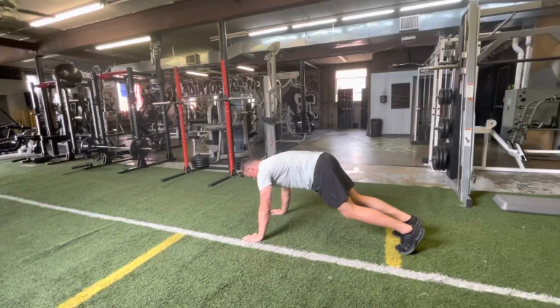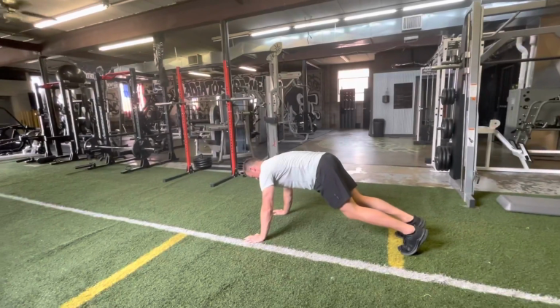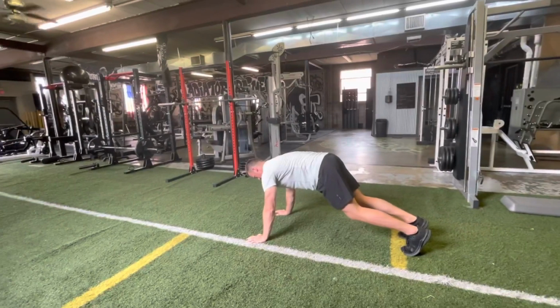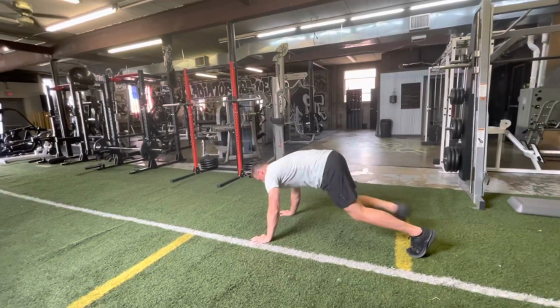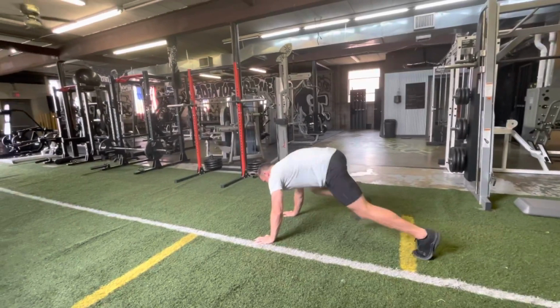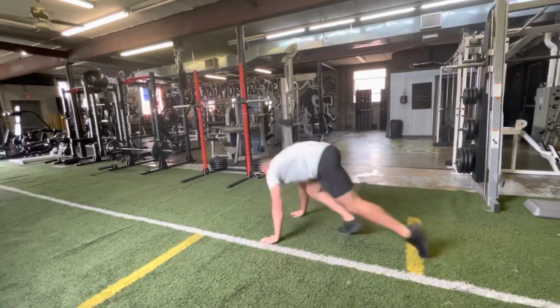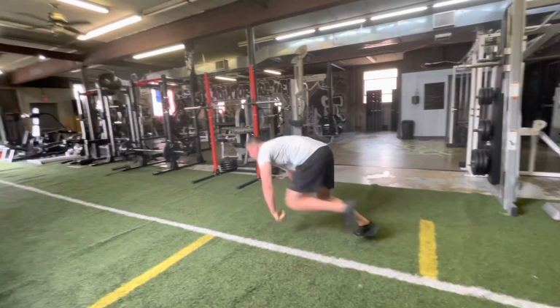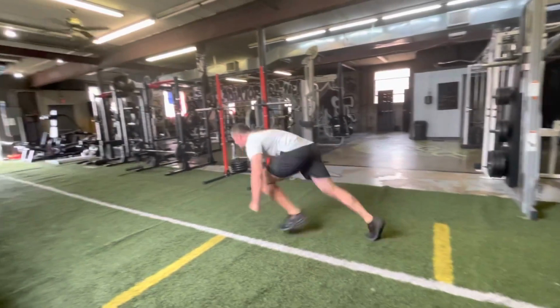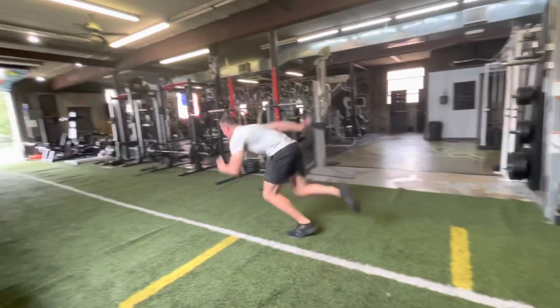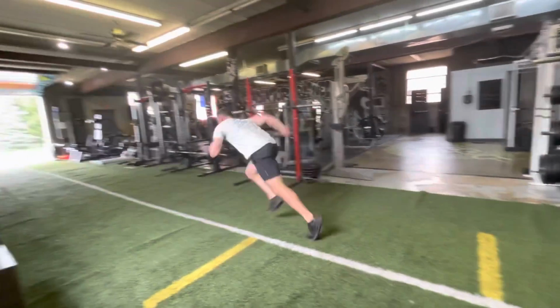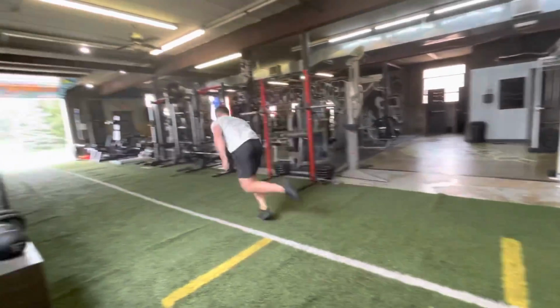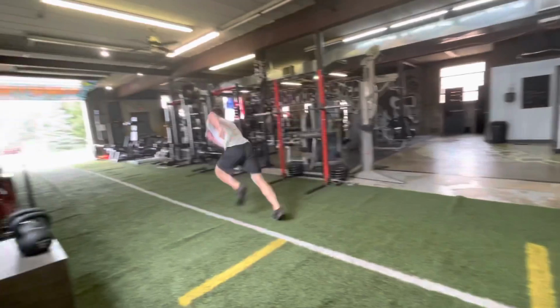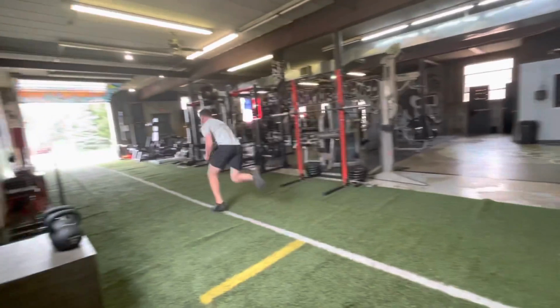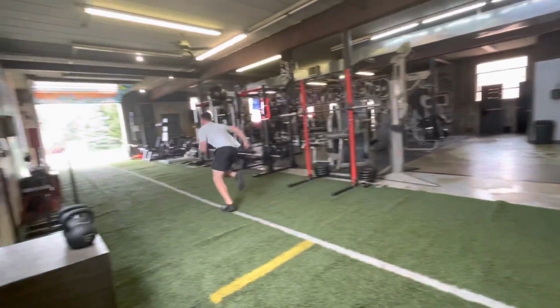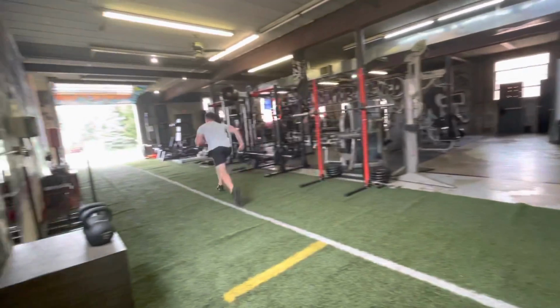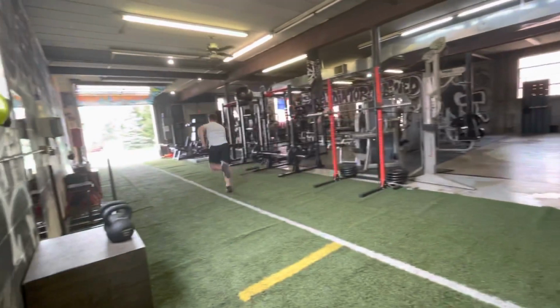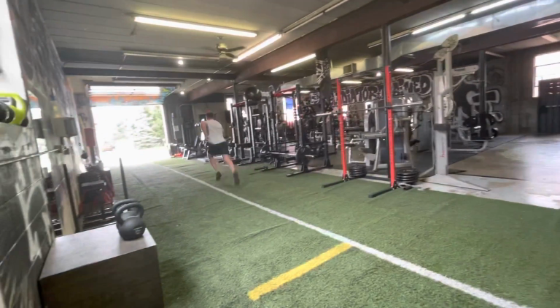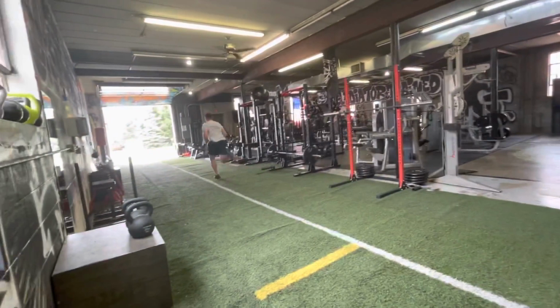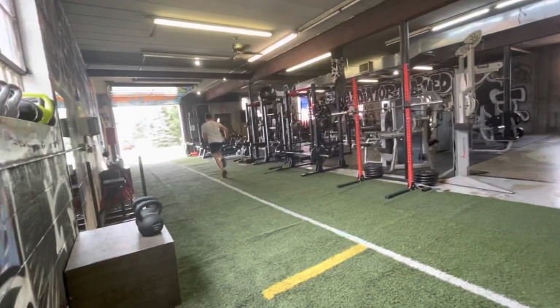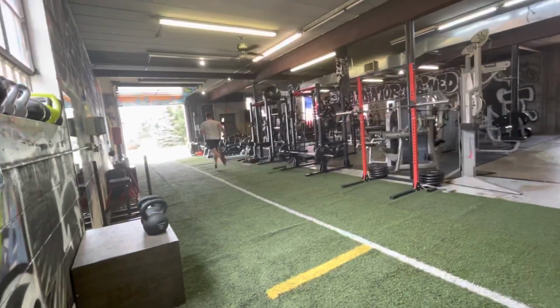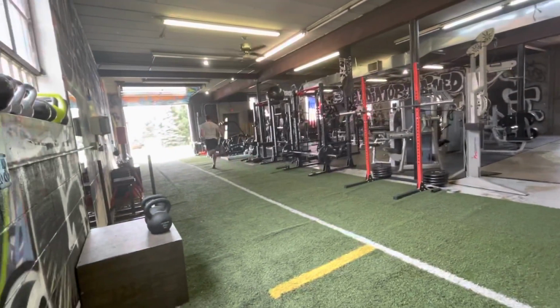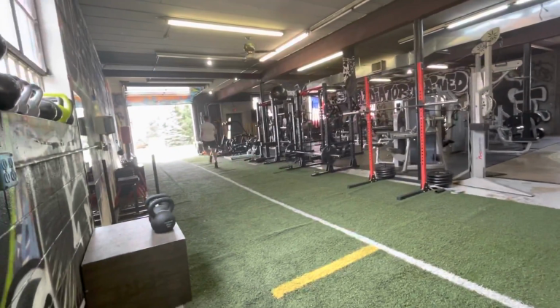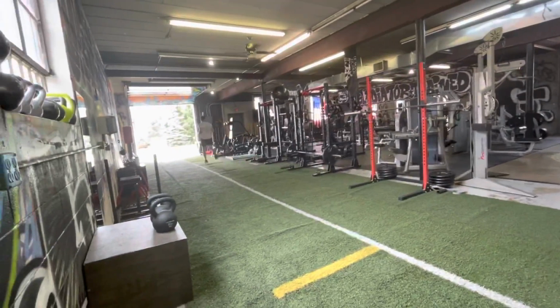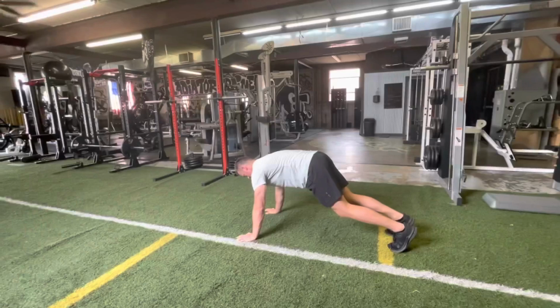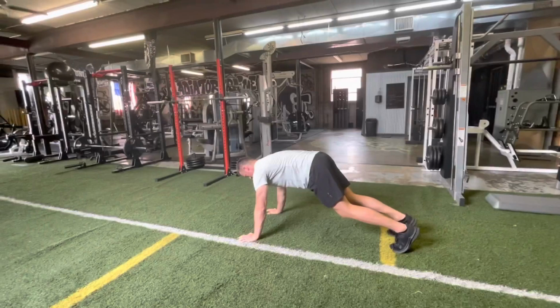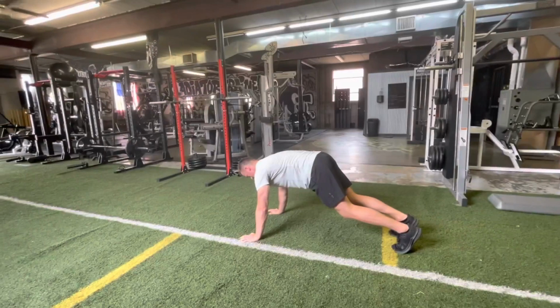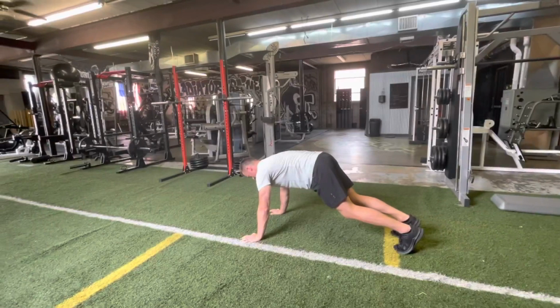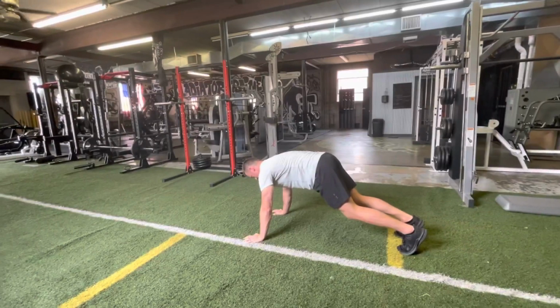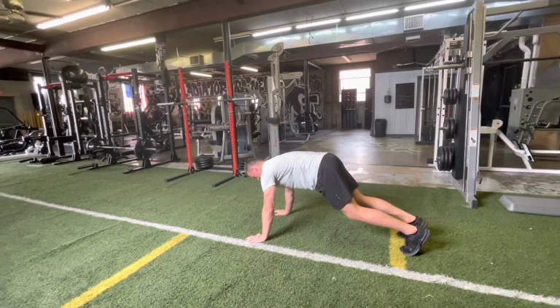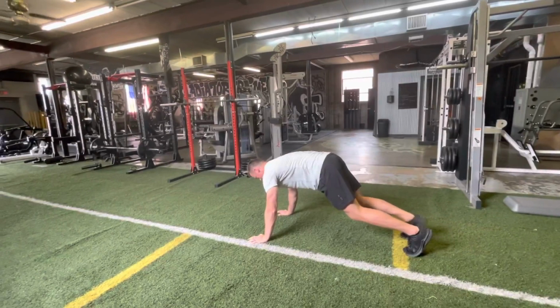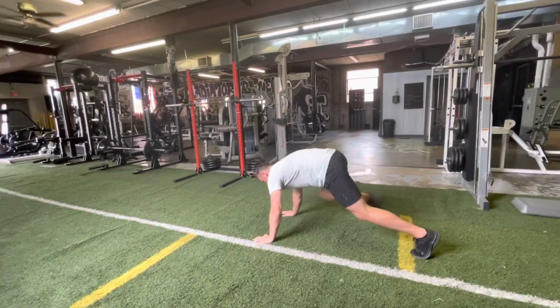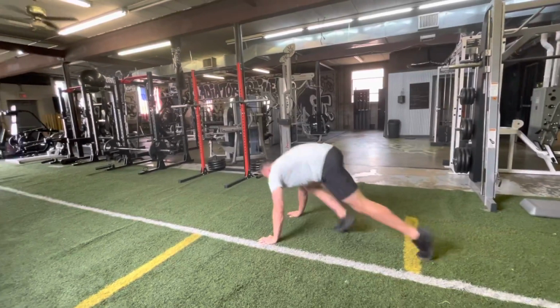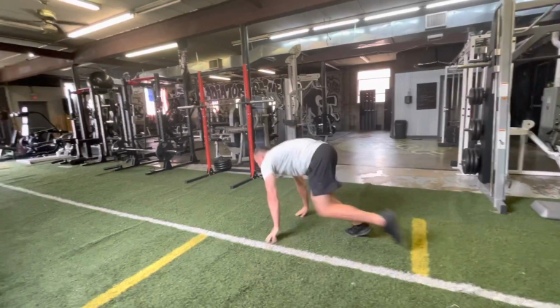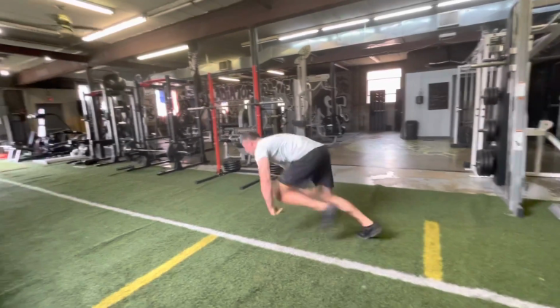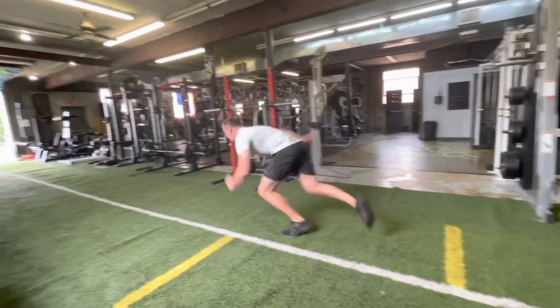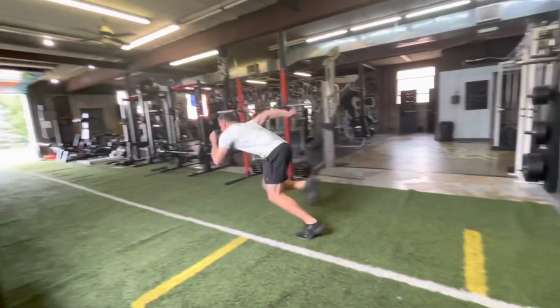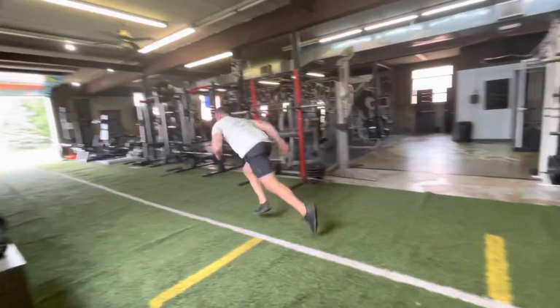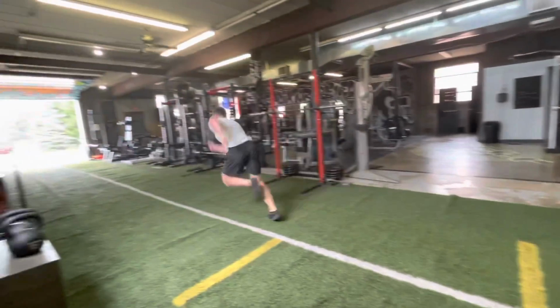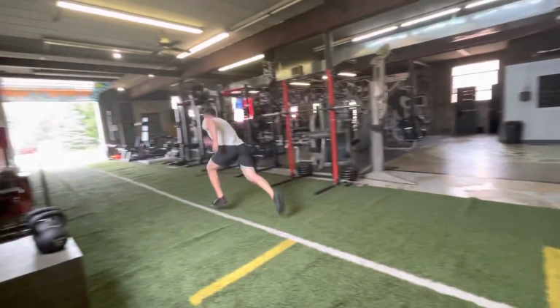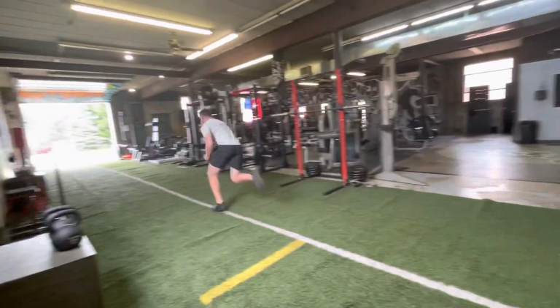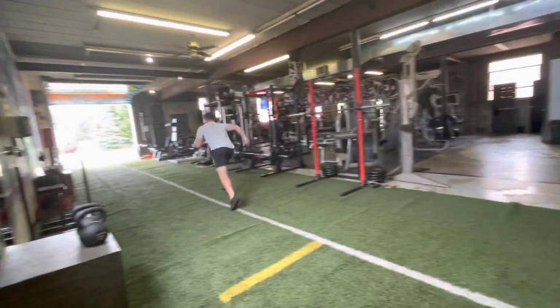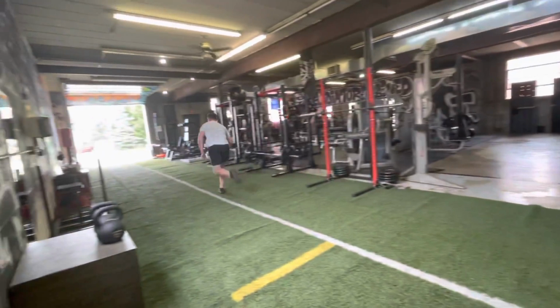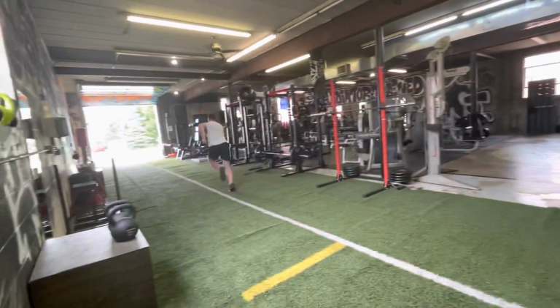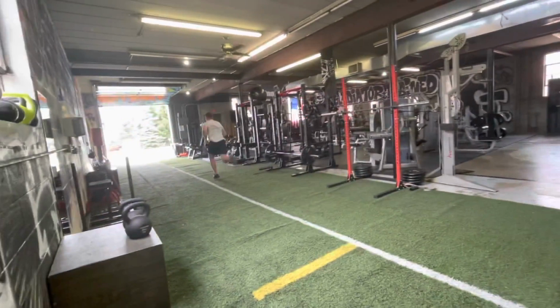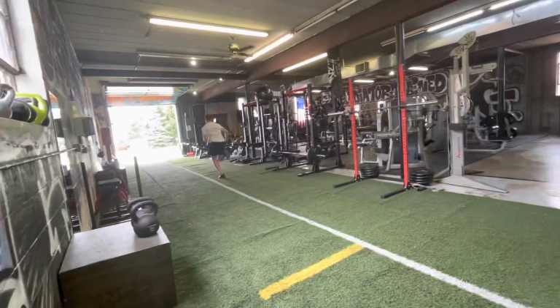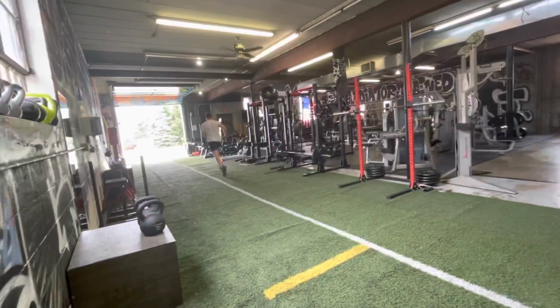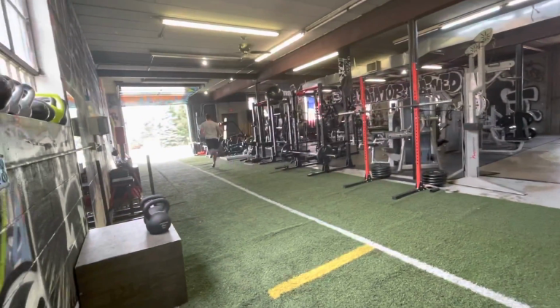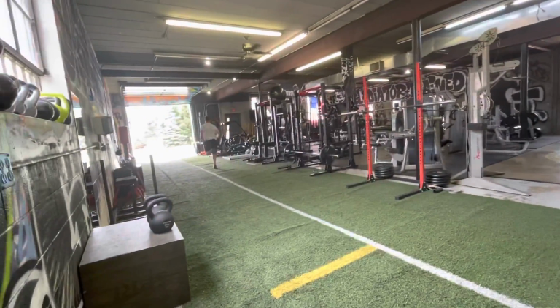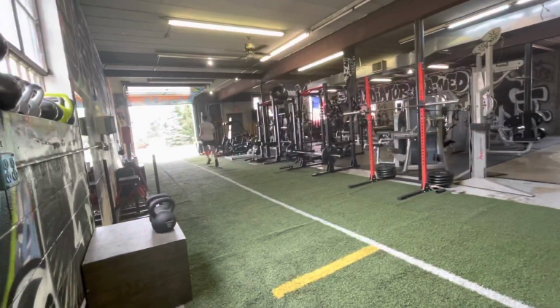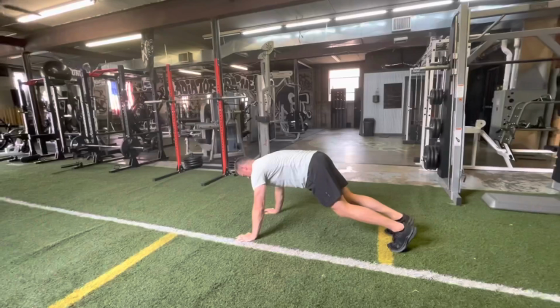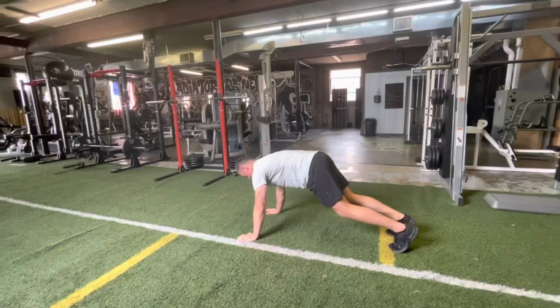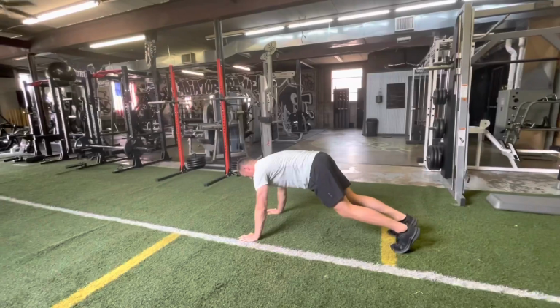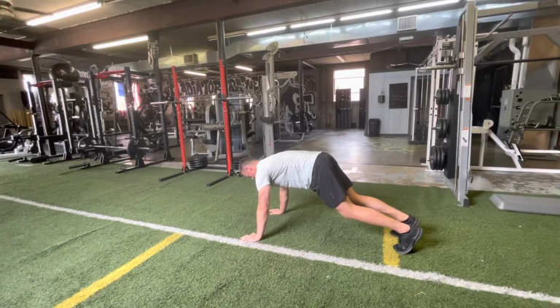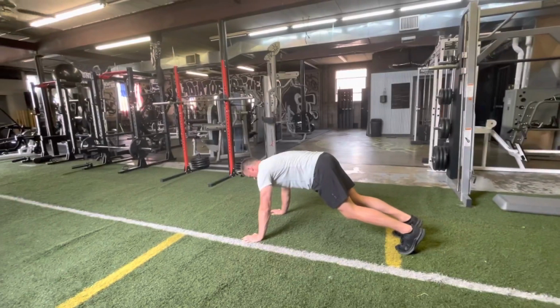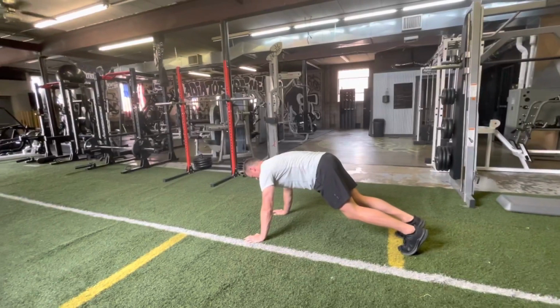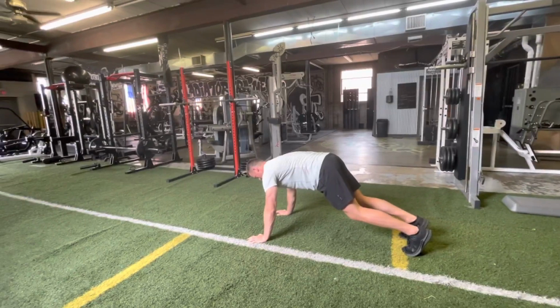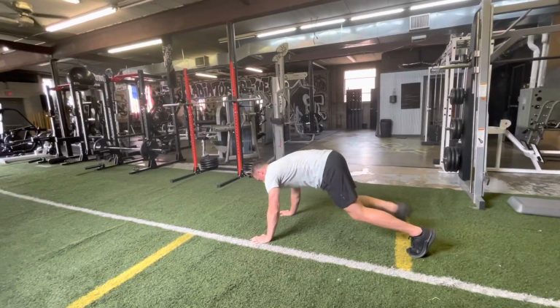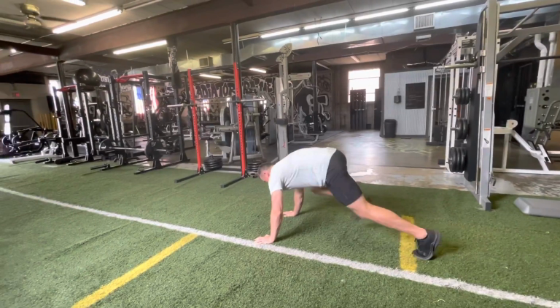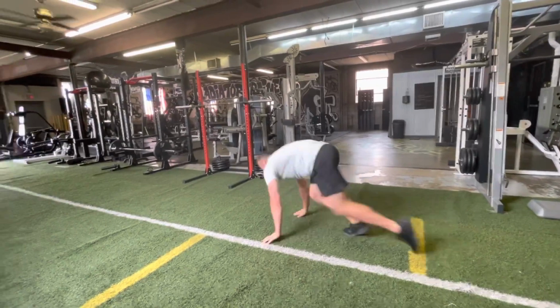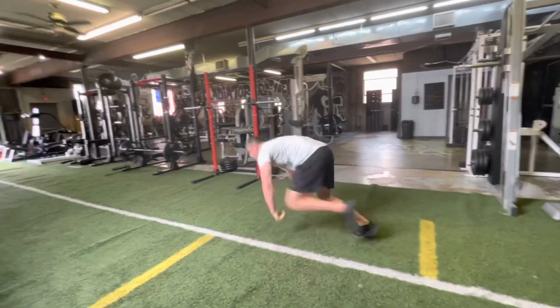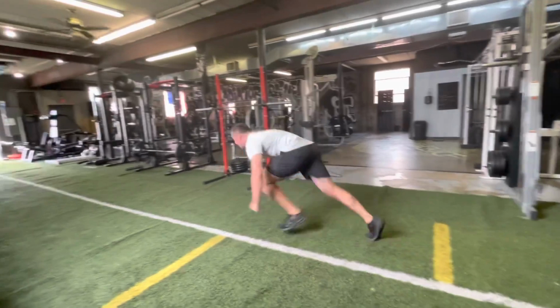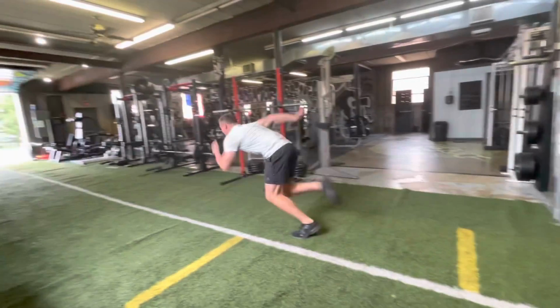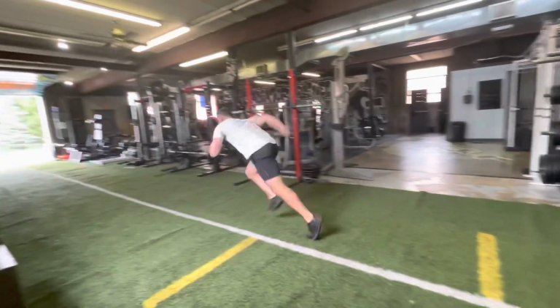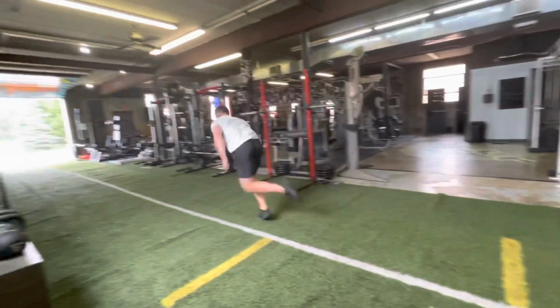And the last one is rhythm. We don't want to force it. We don't want to grit our teeth. We want to be nice and relaxed, feel the rhythm, feel the flow, and run fast.